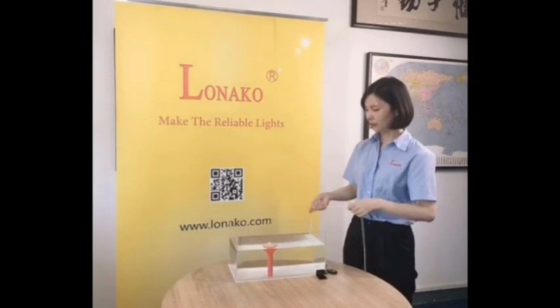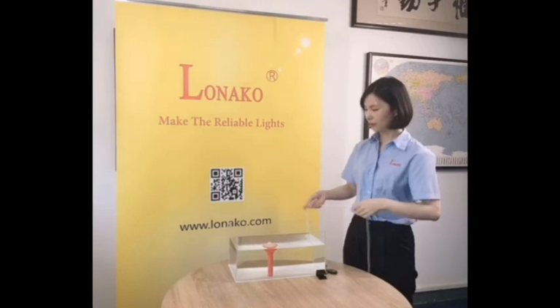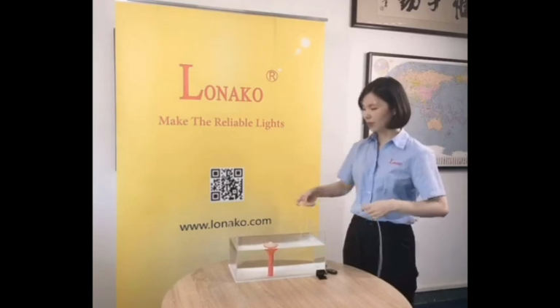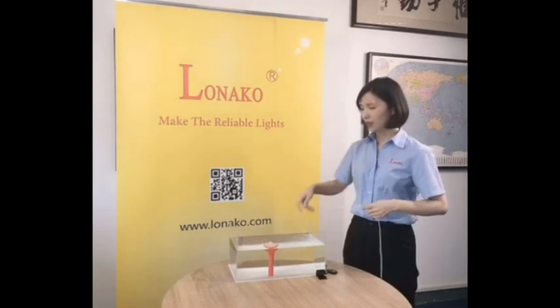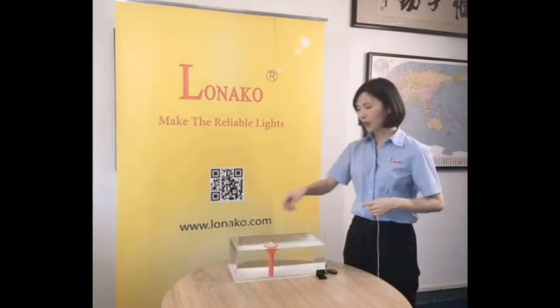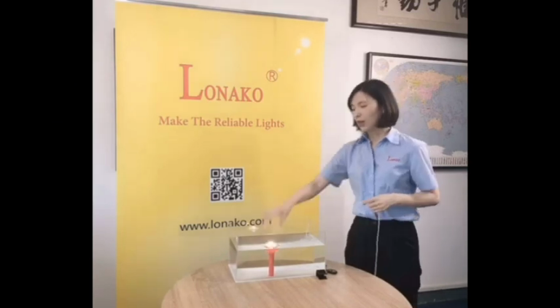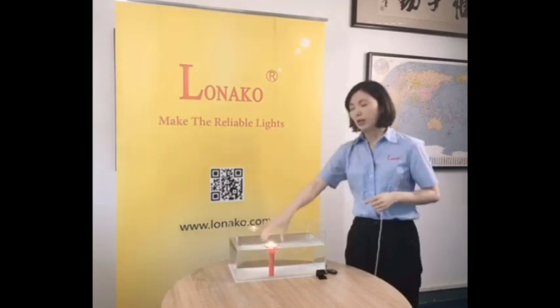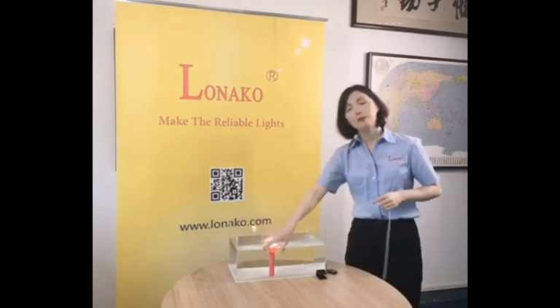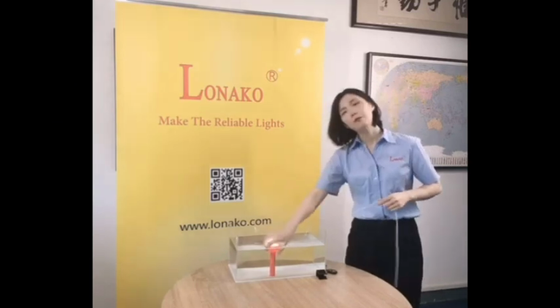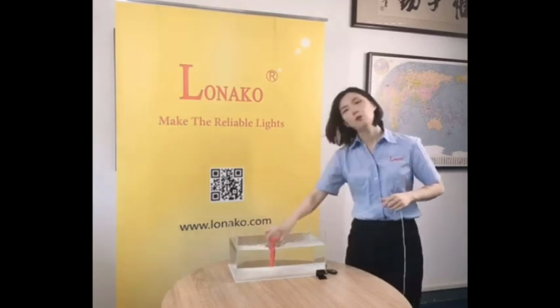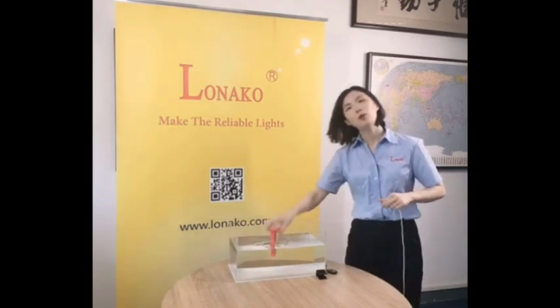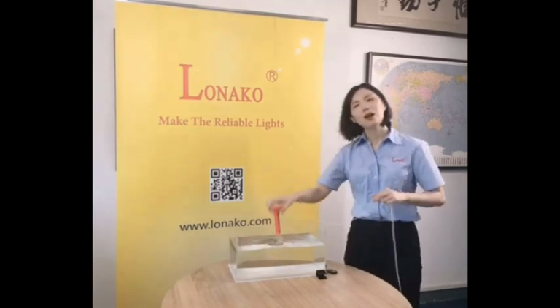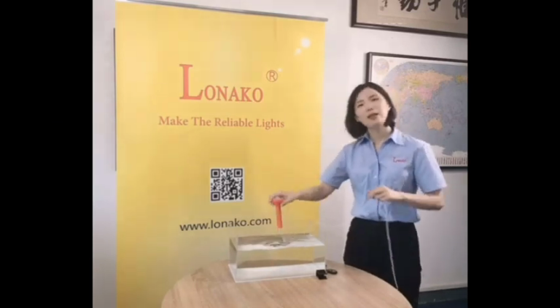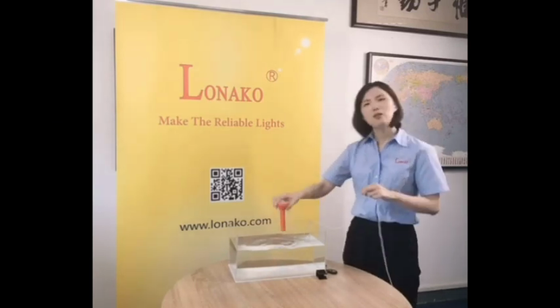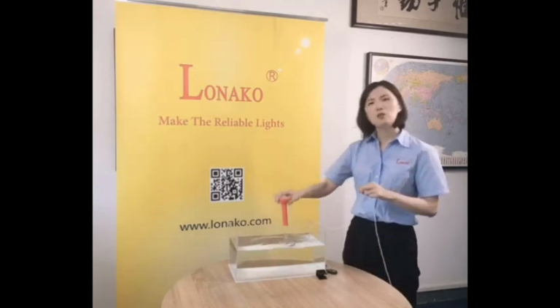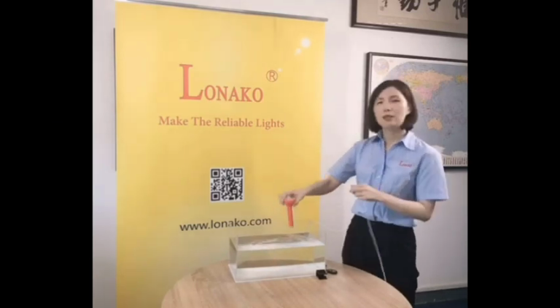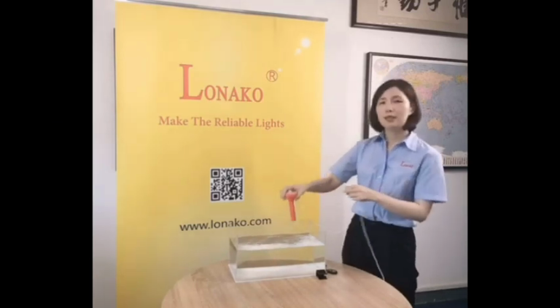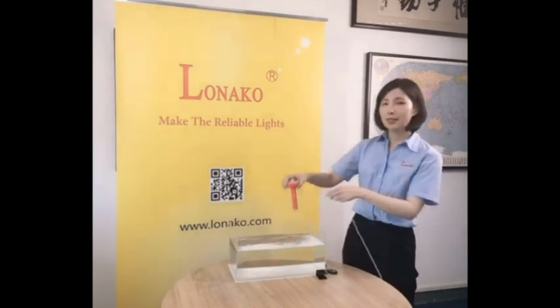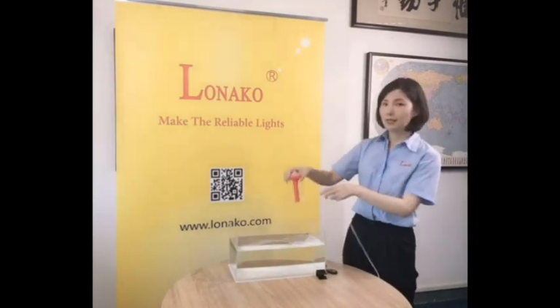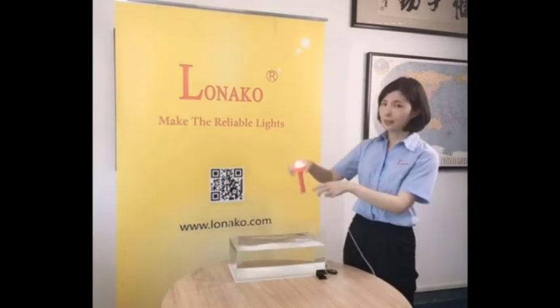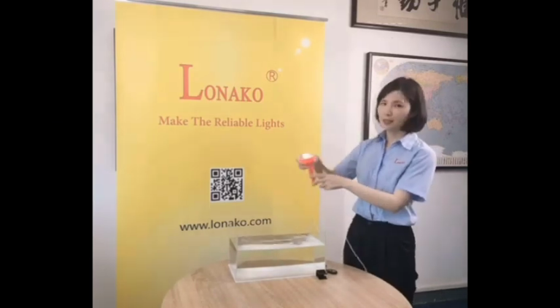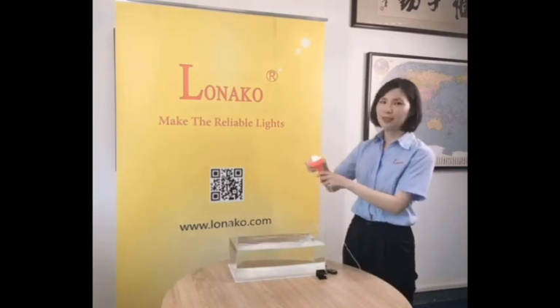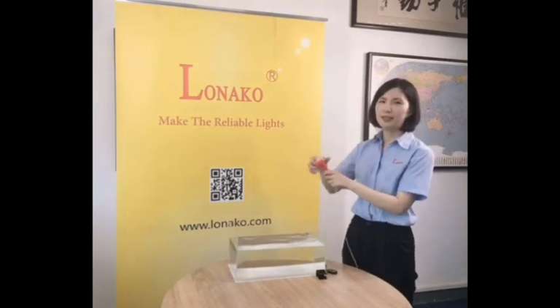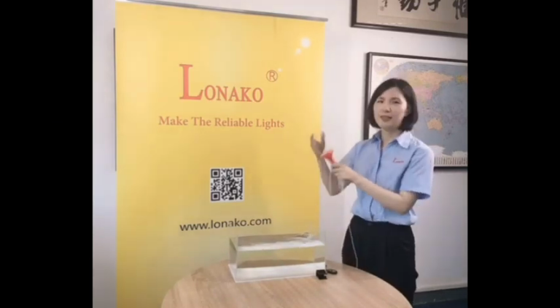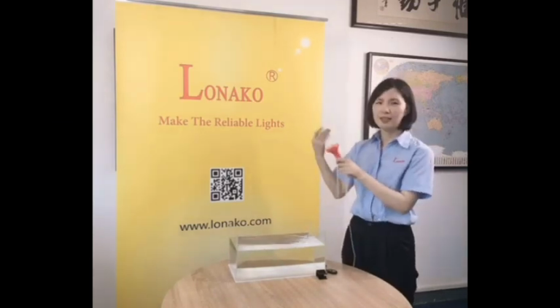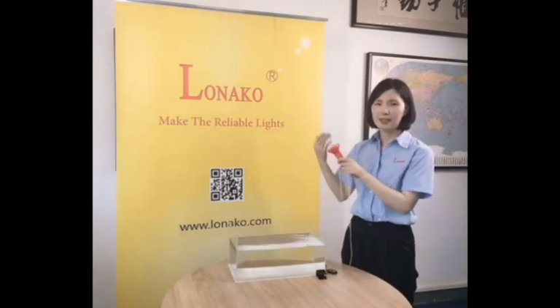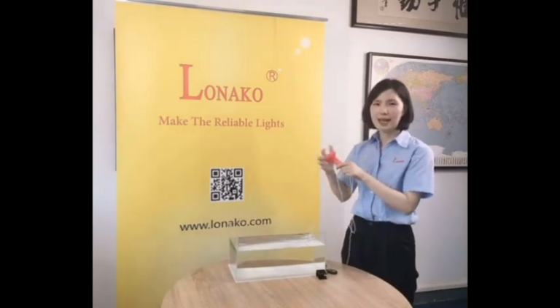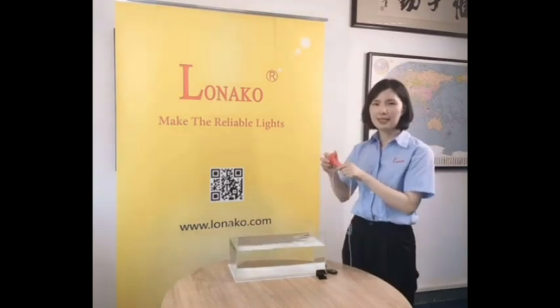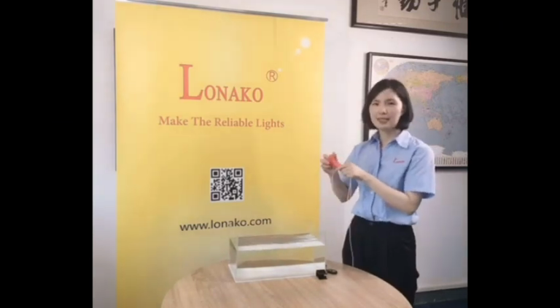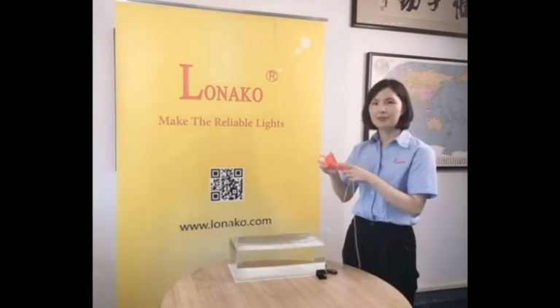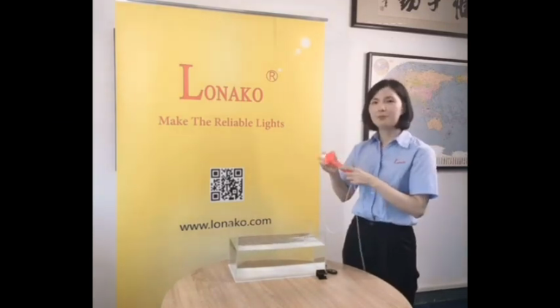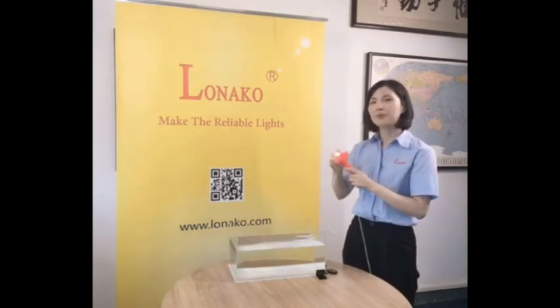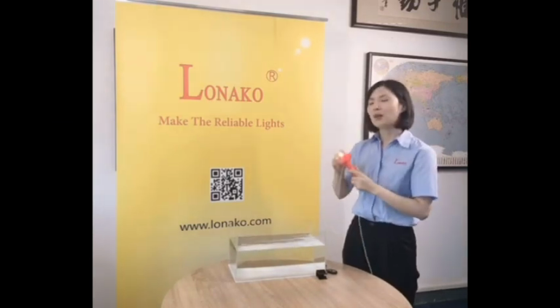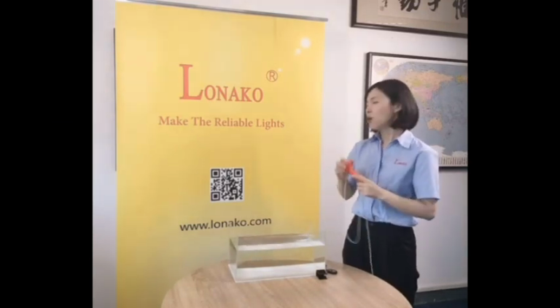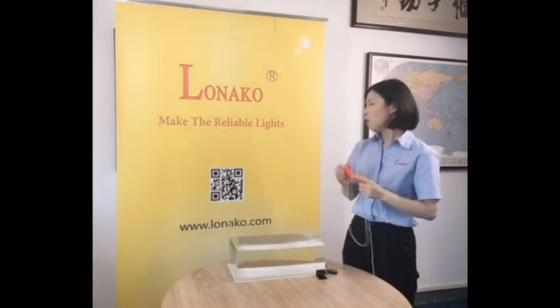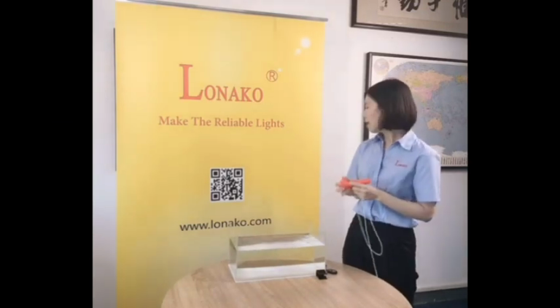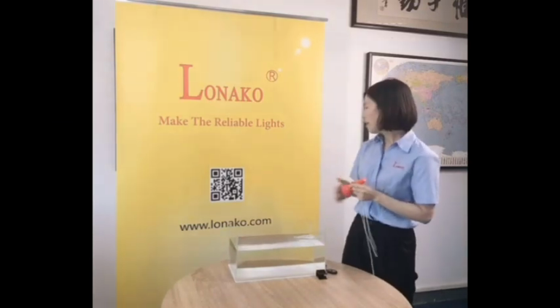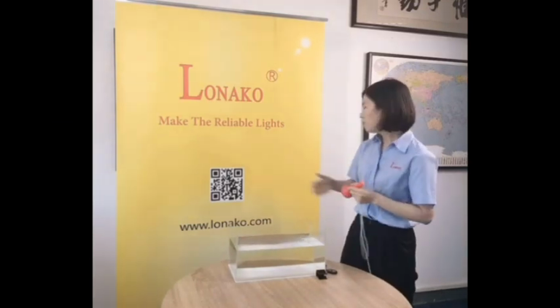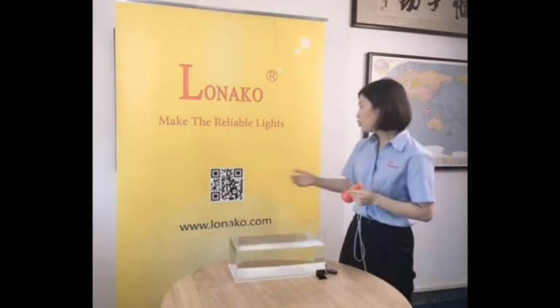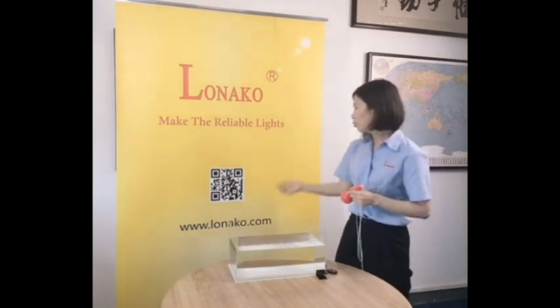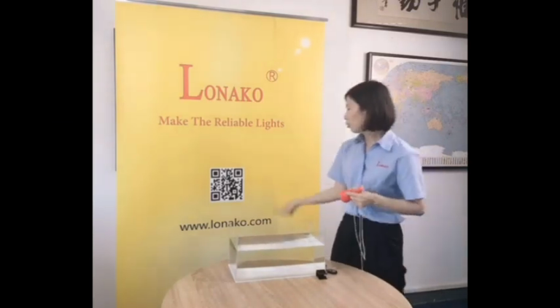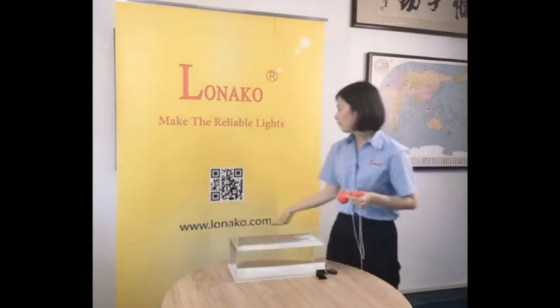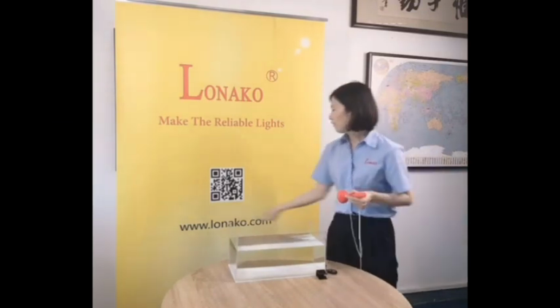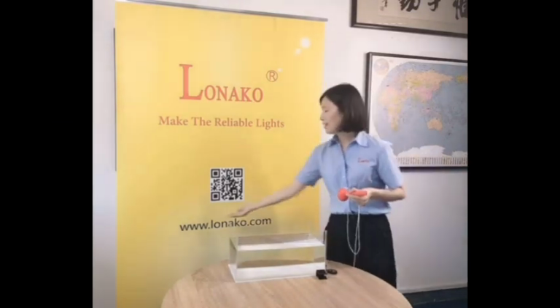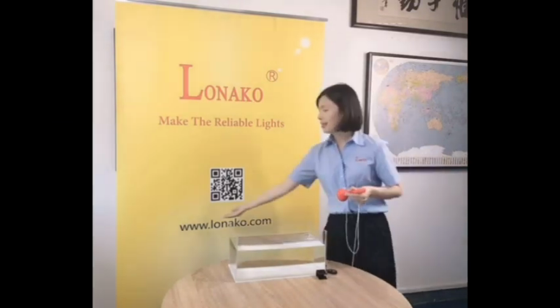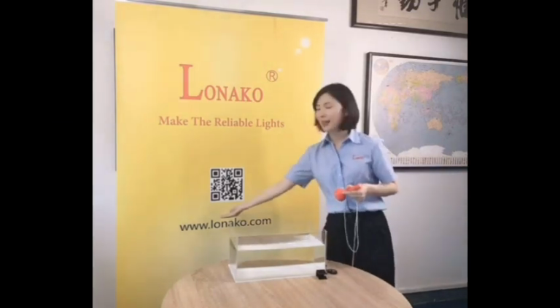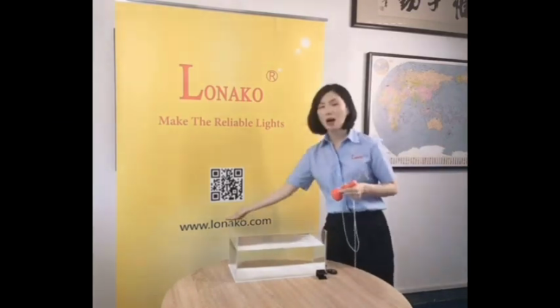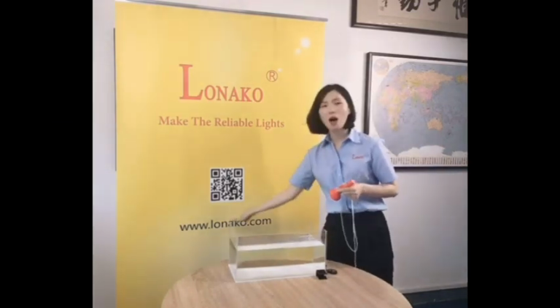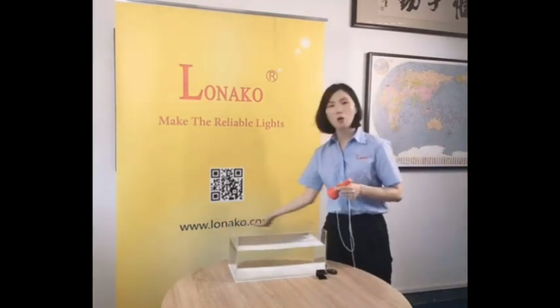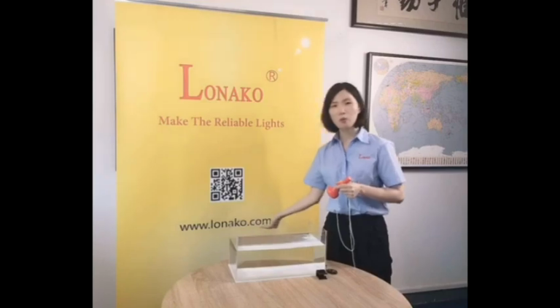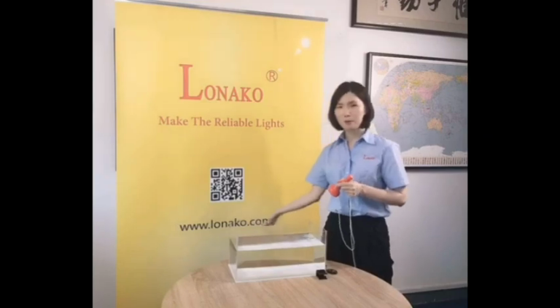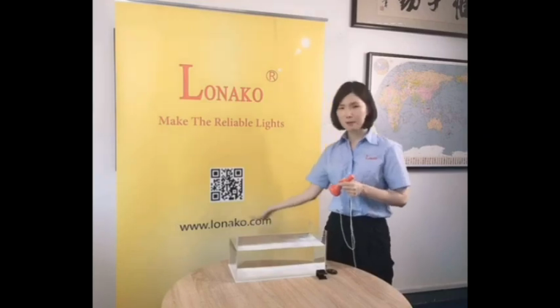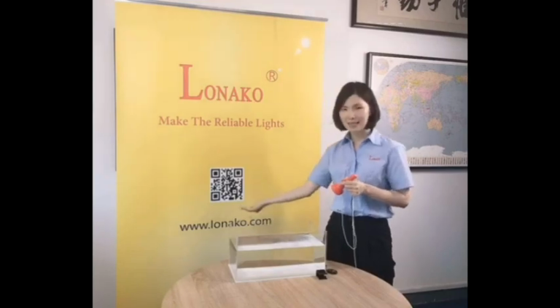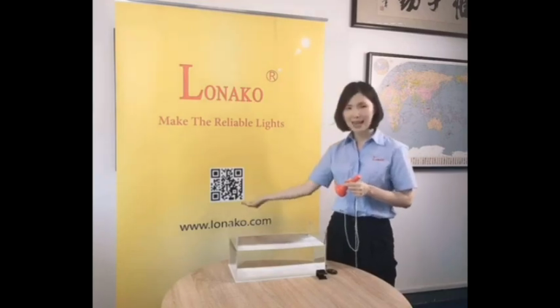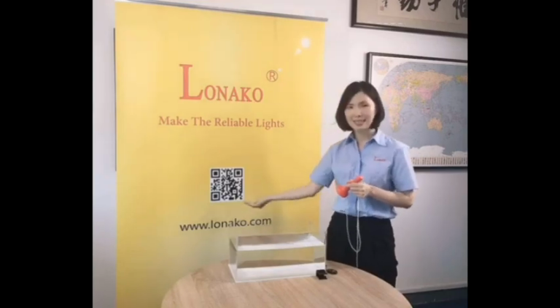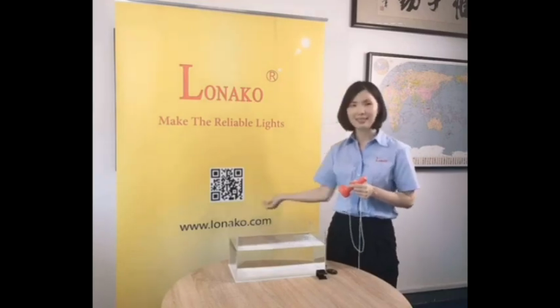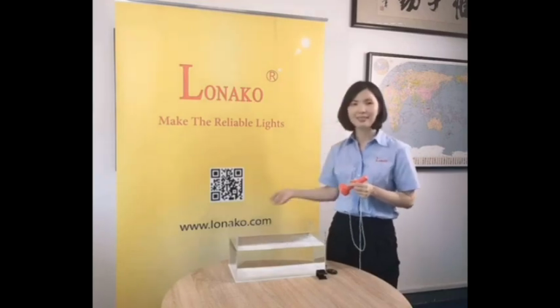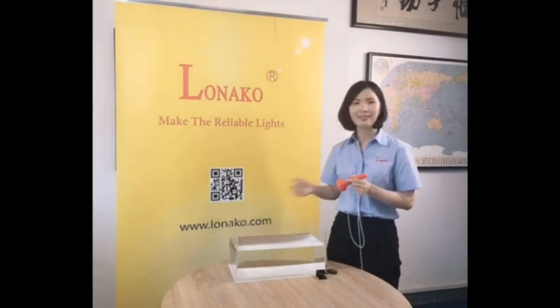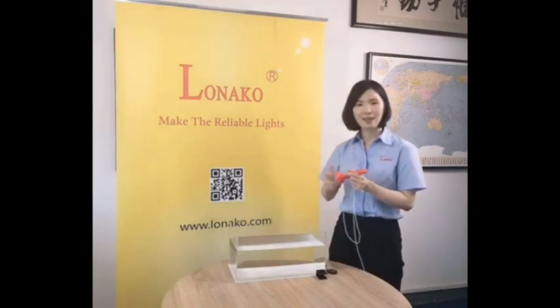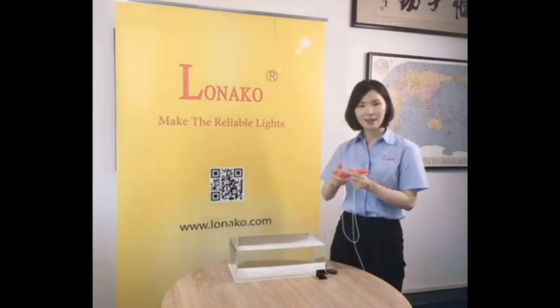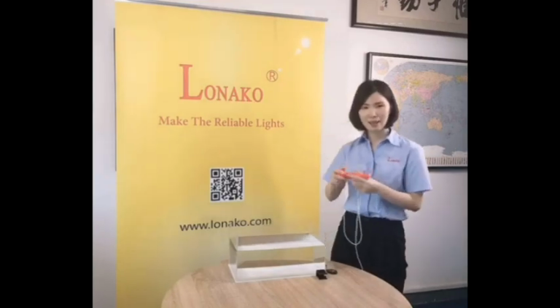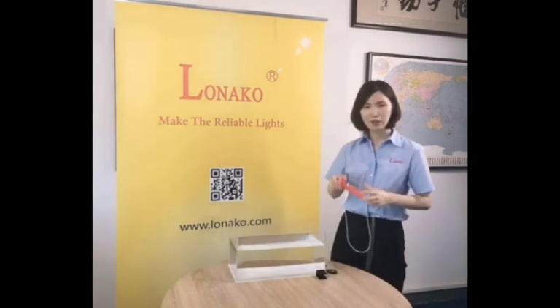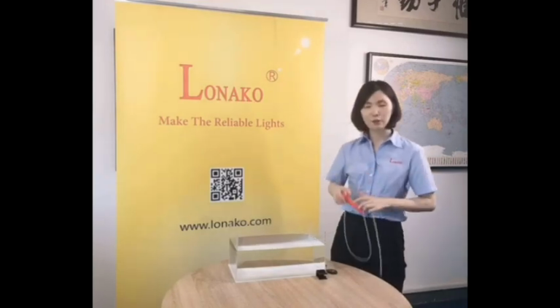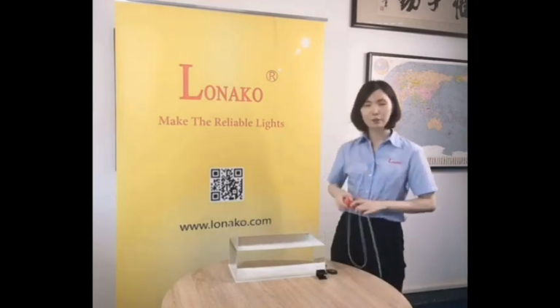If you are interested in this light, welcome to visit our website. Thank you.